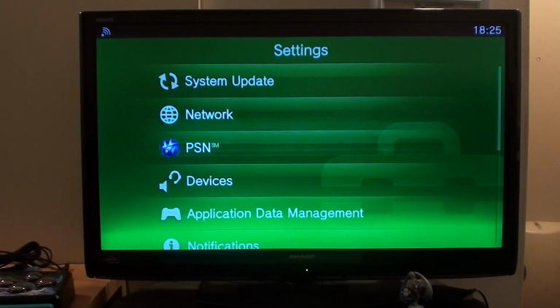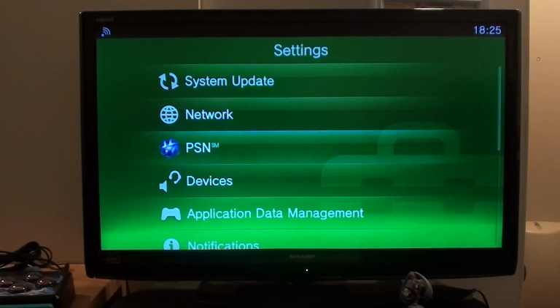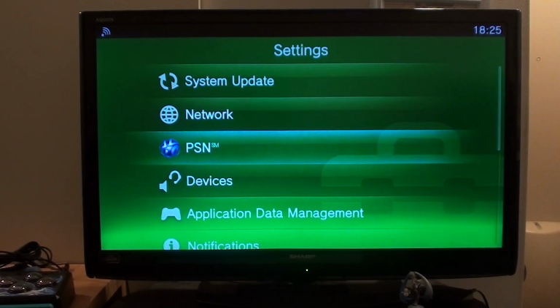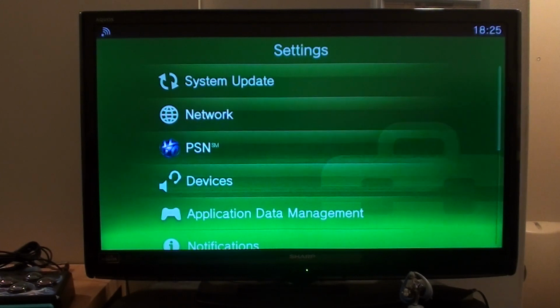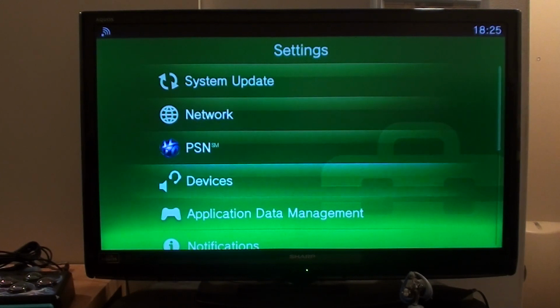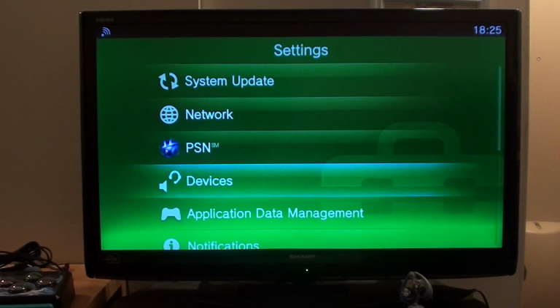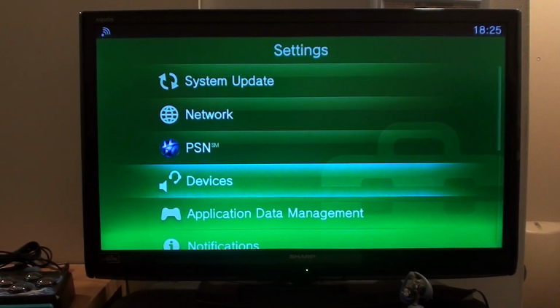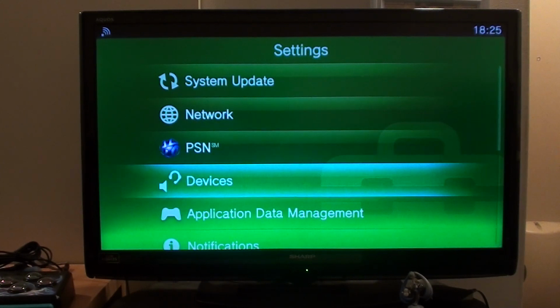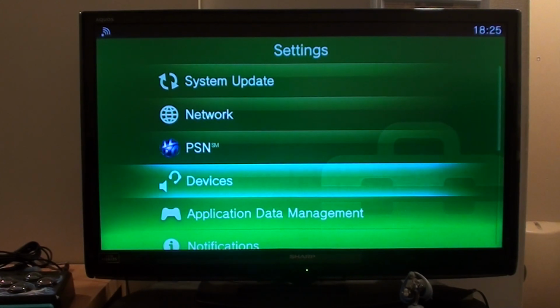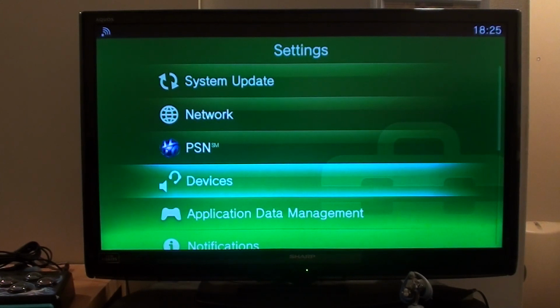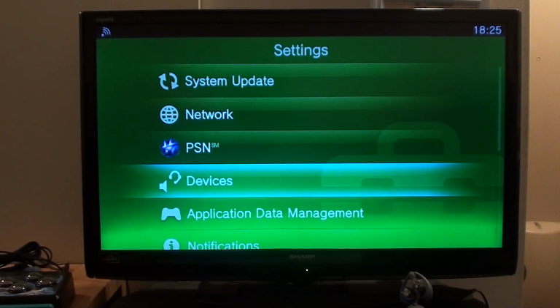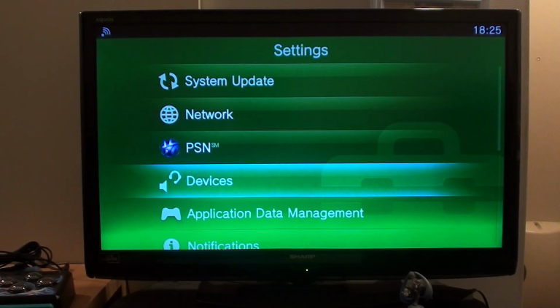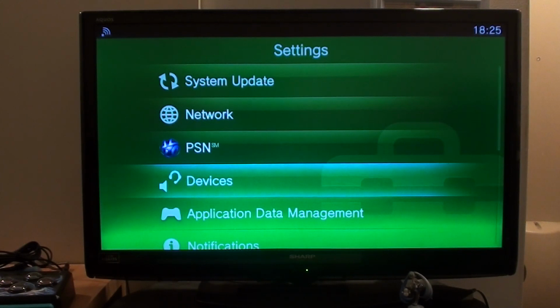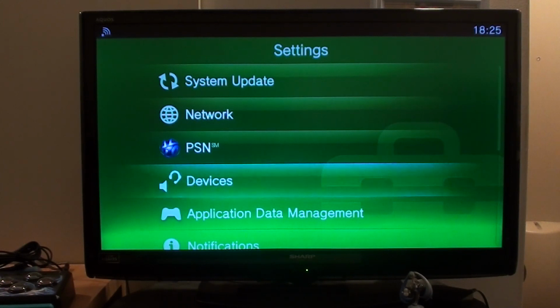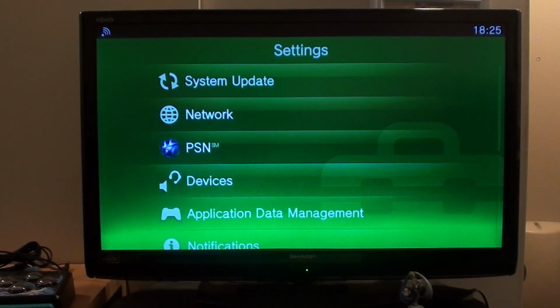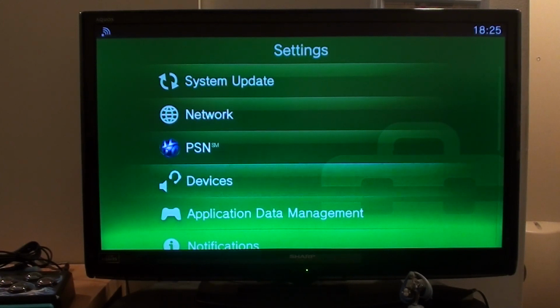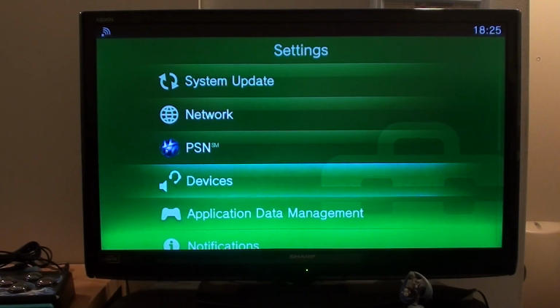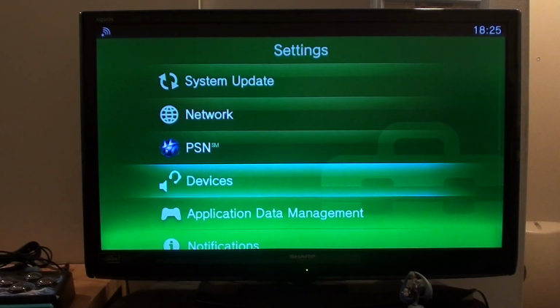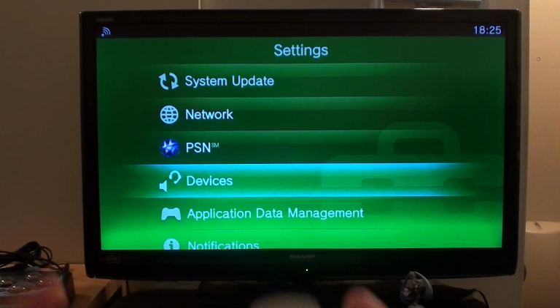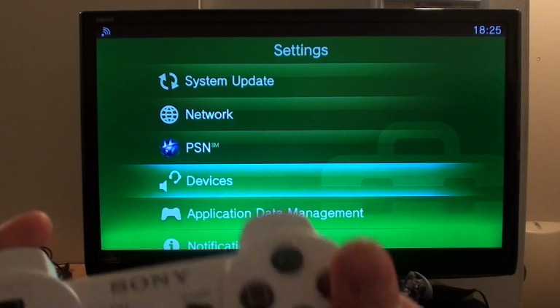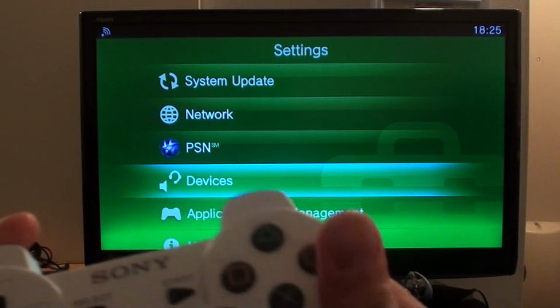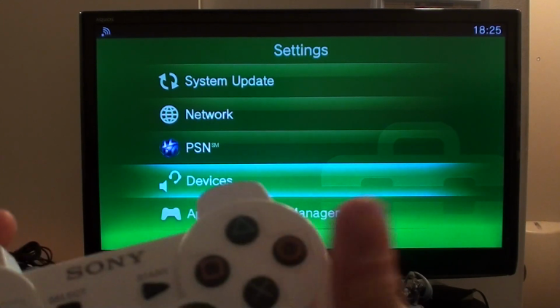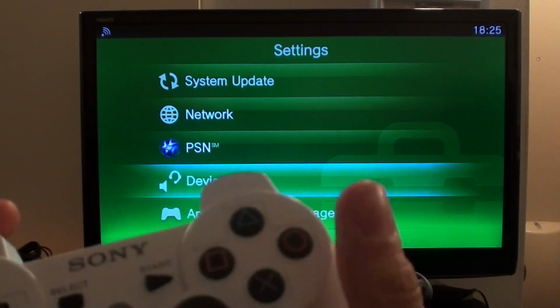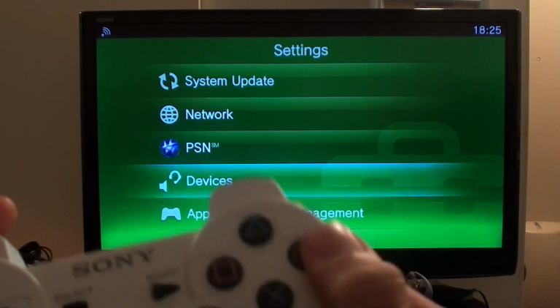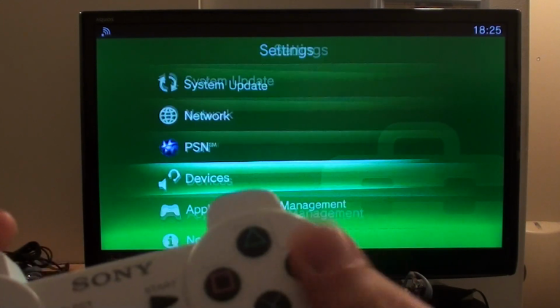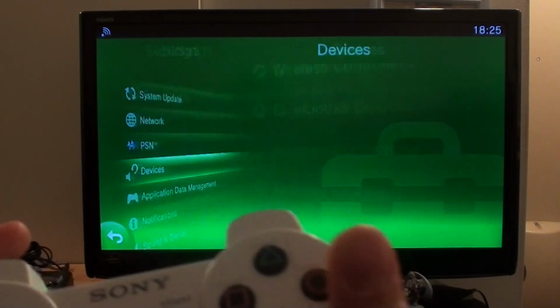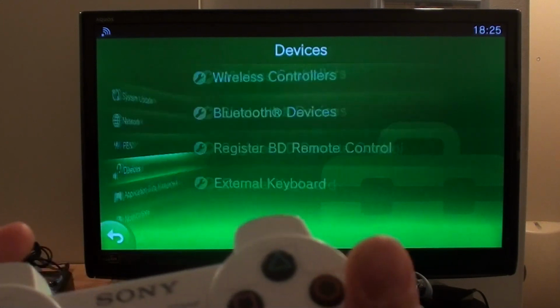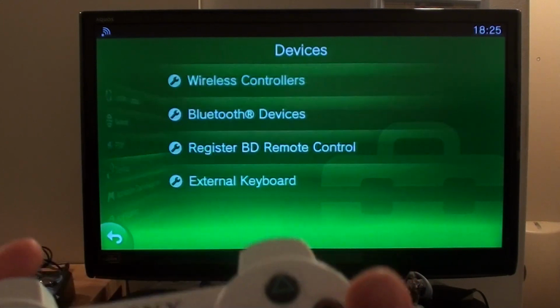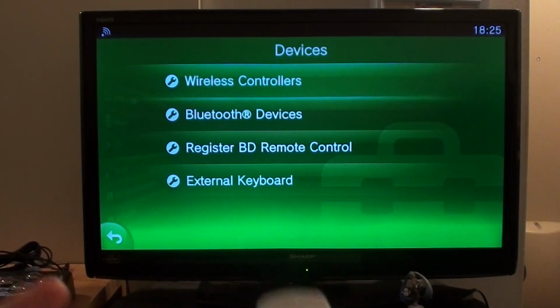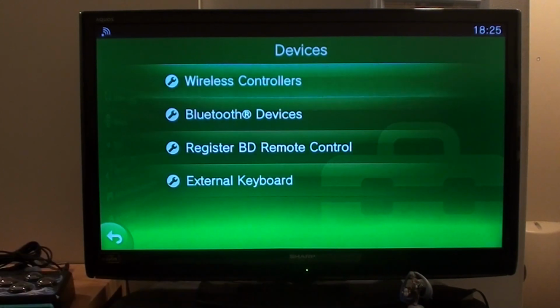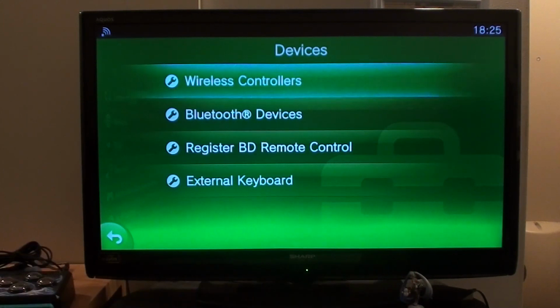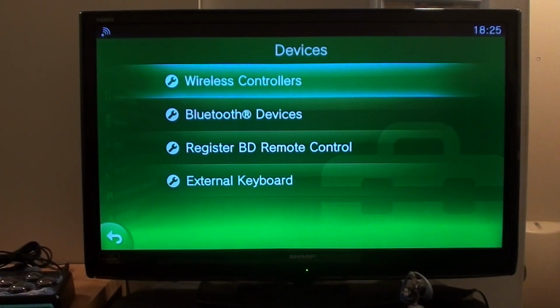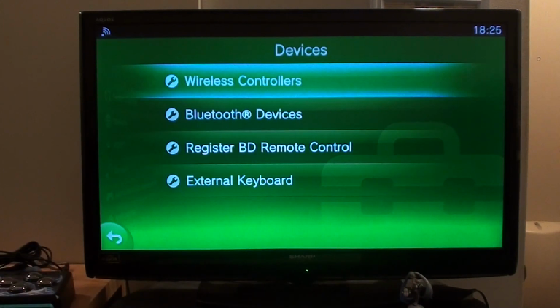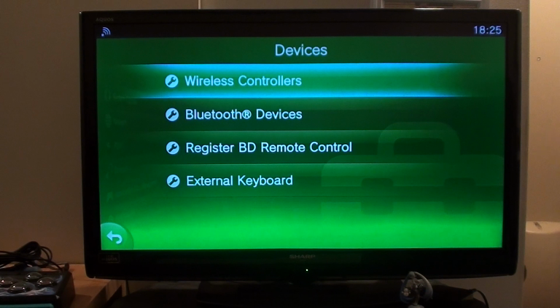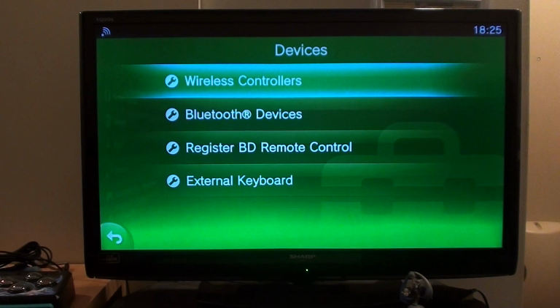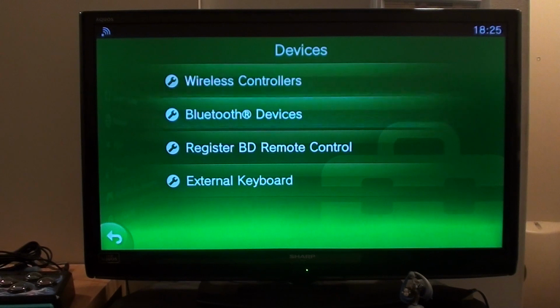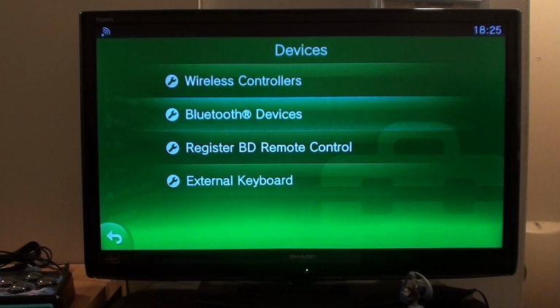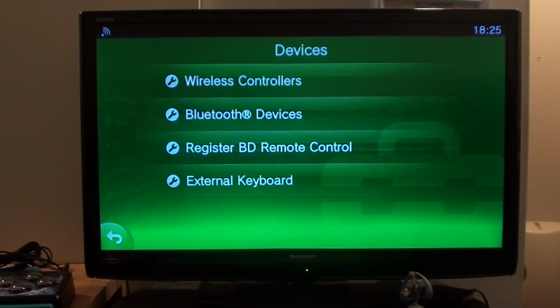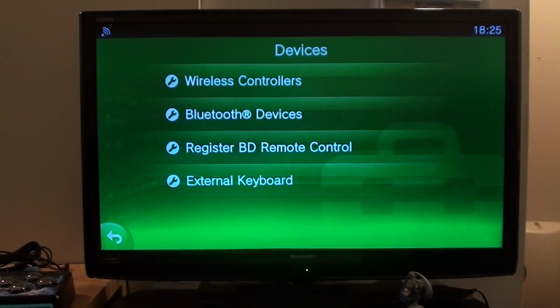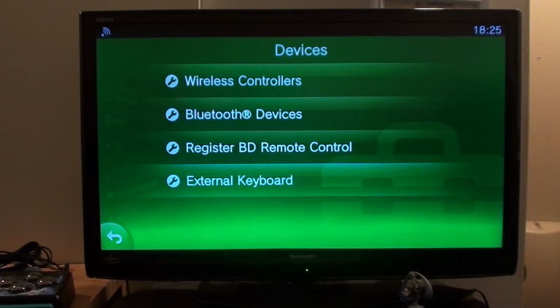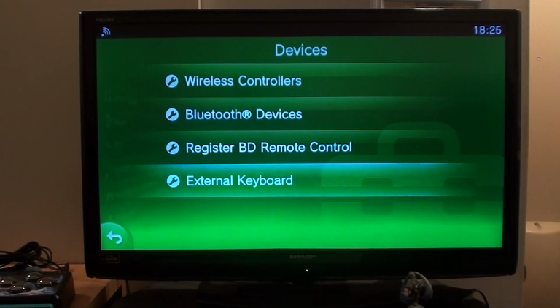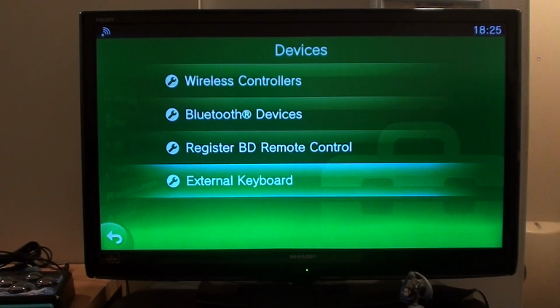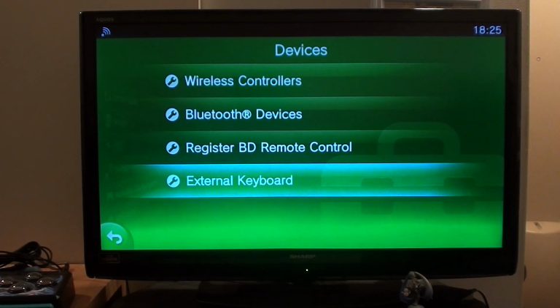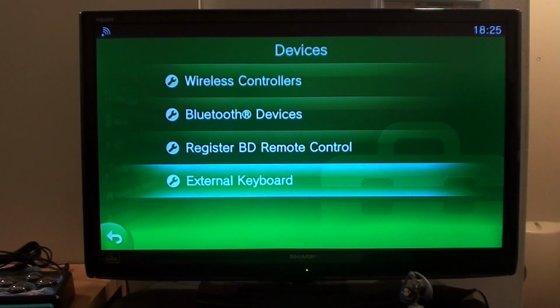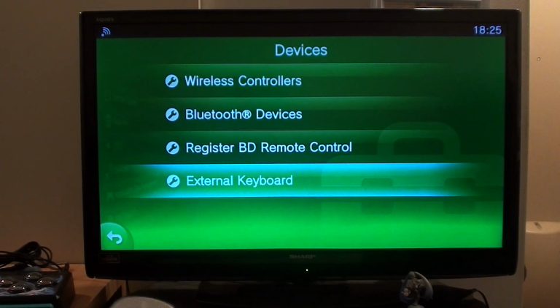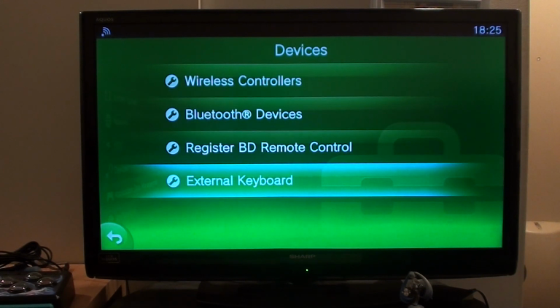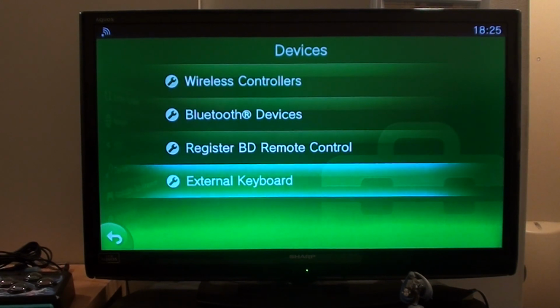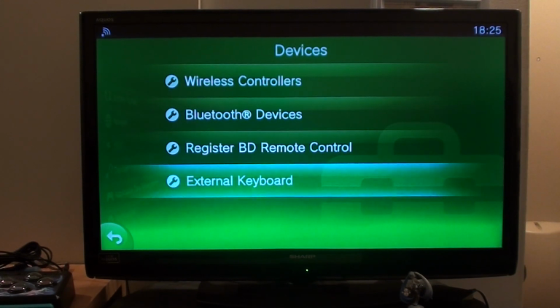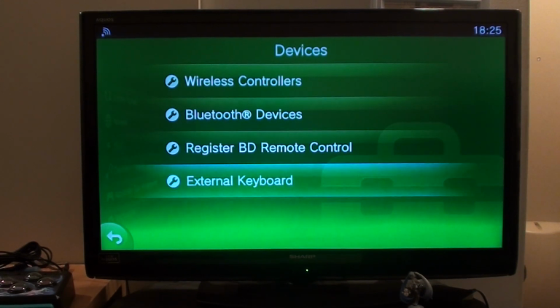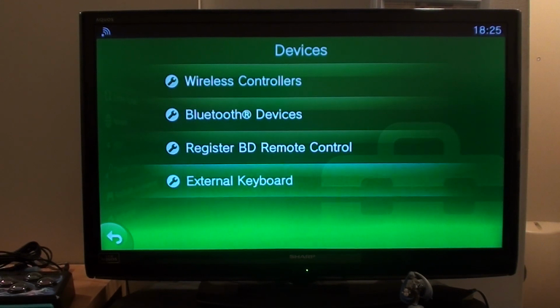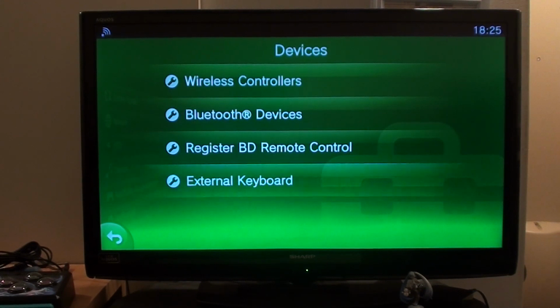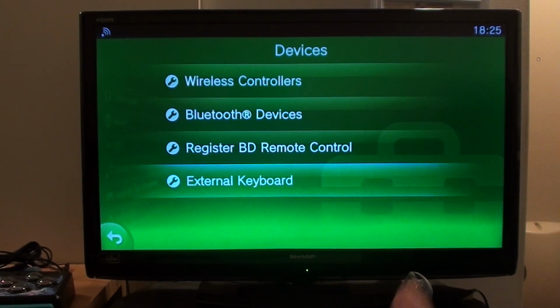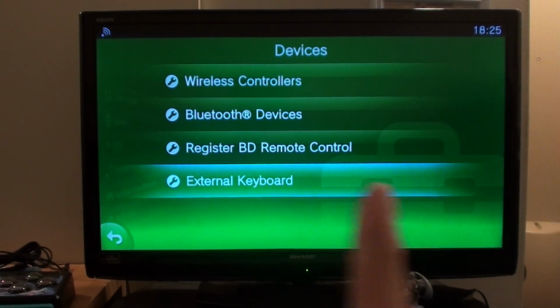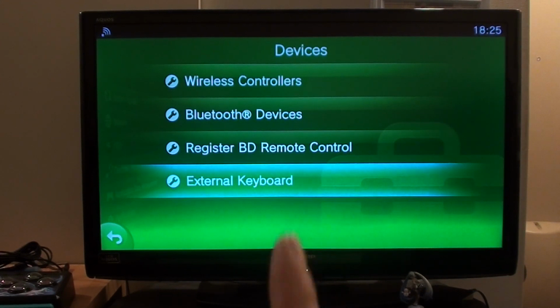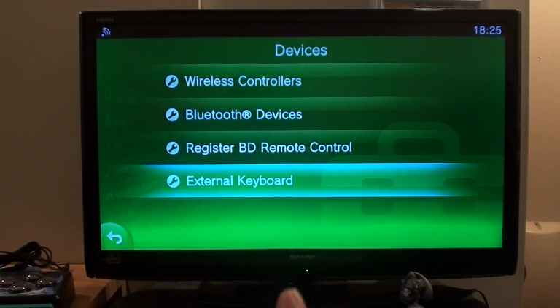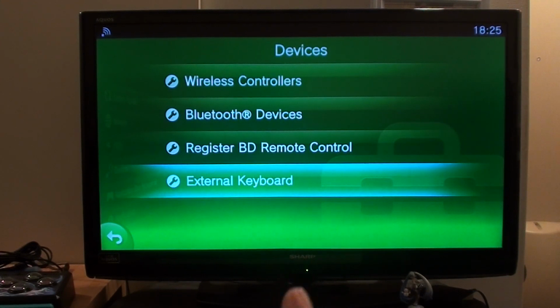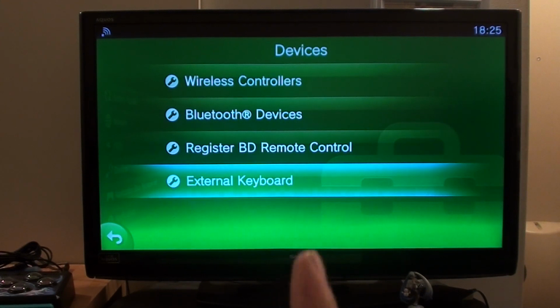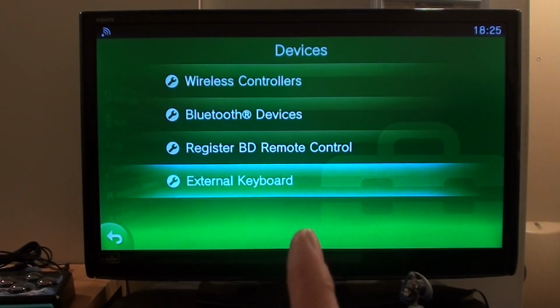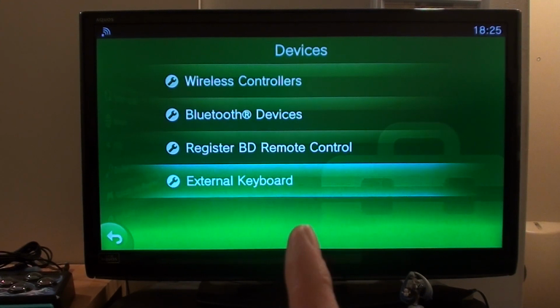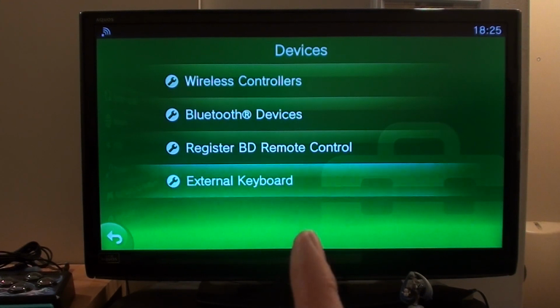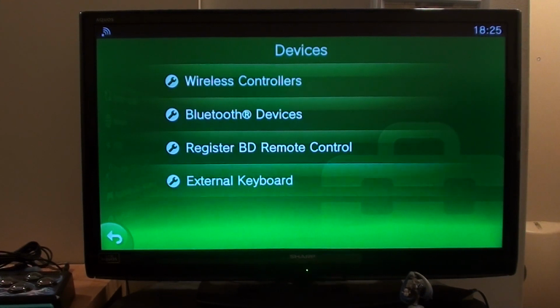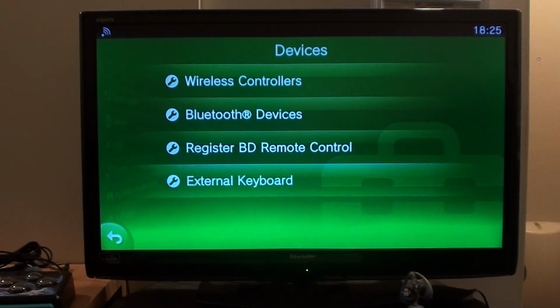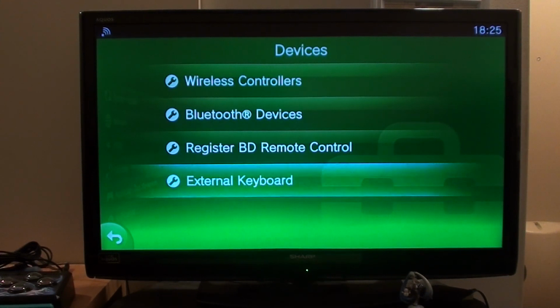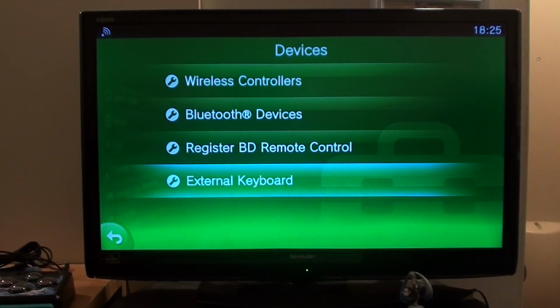Just go down here to Devices, click circle, and if you check here, the fourth option says External Keyboard.